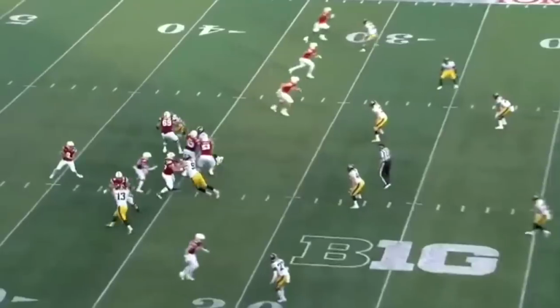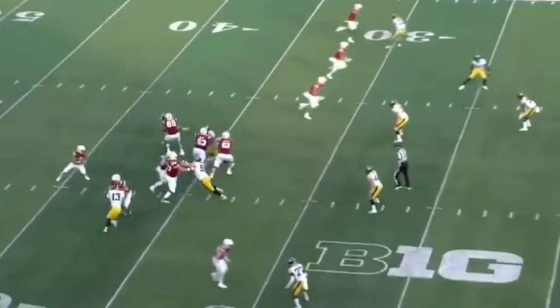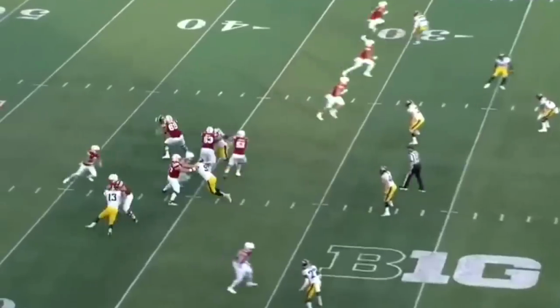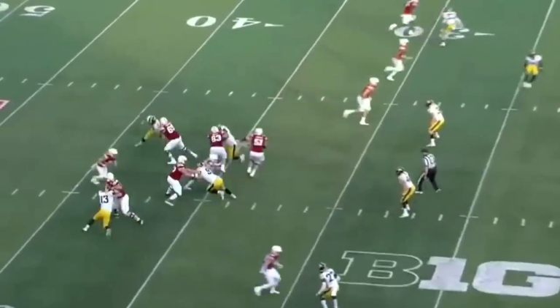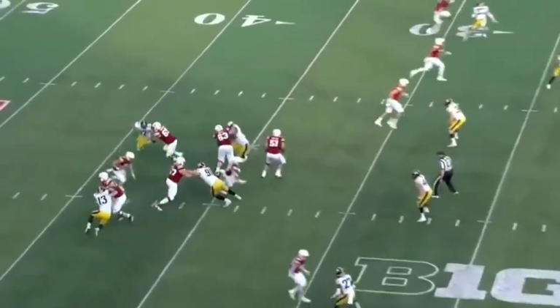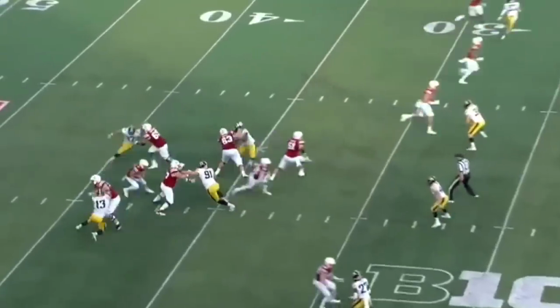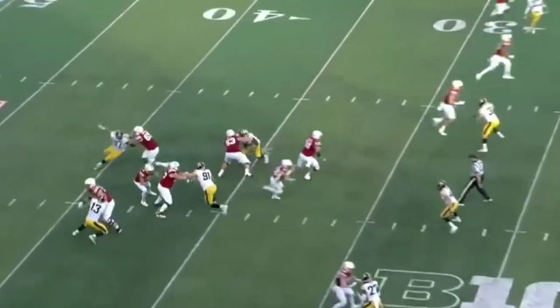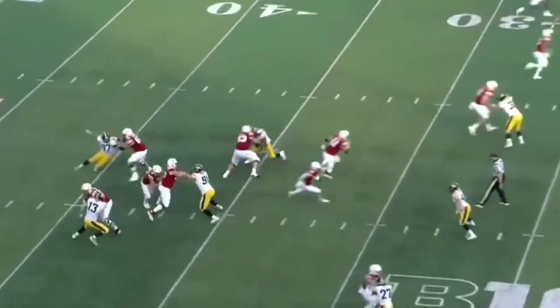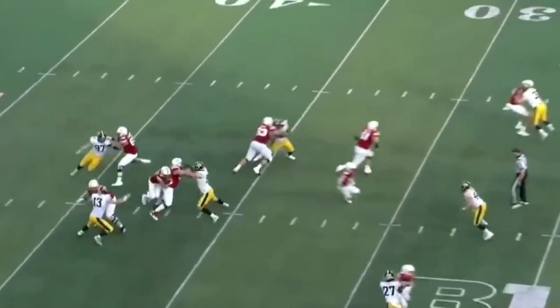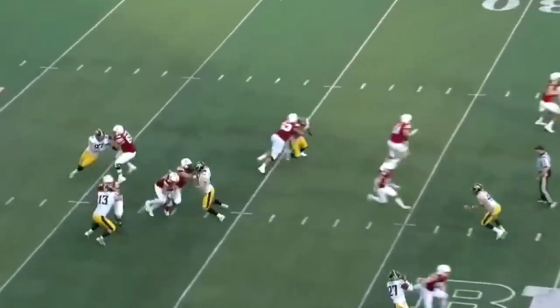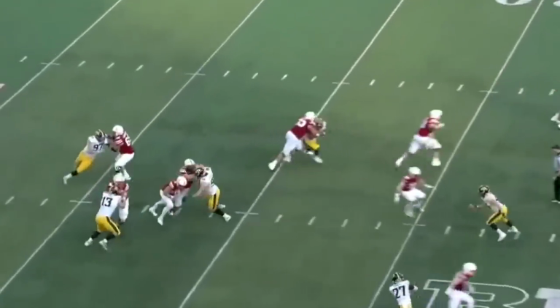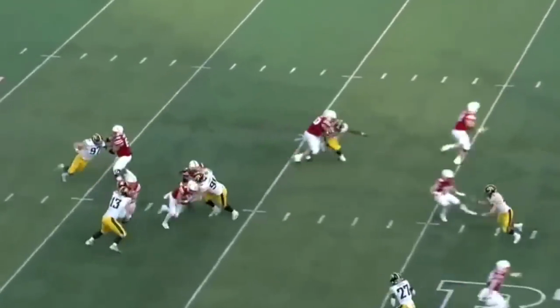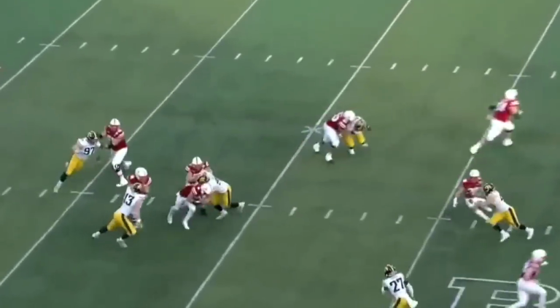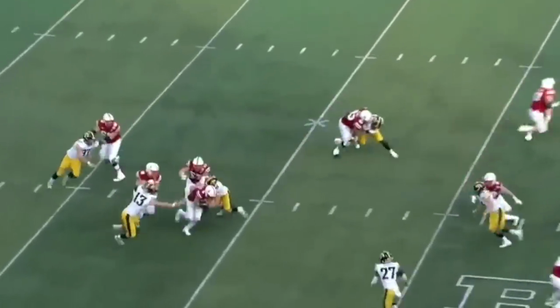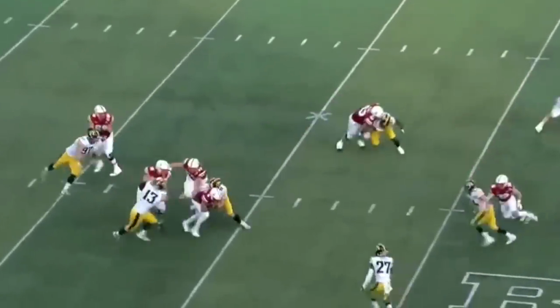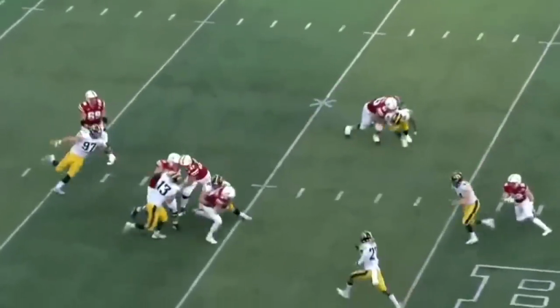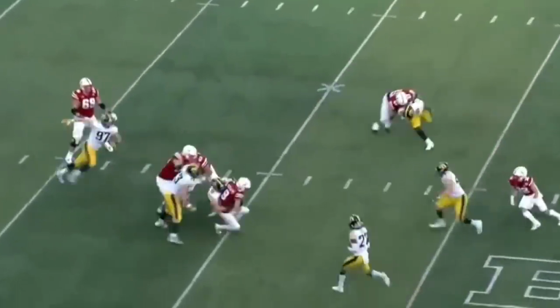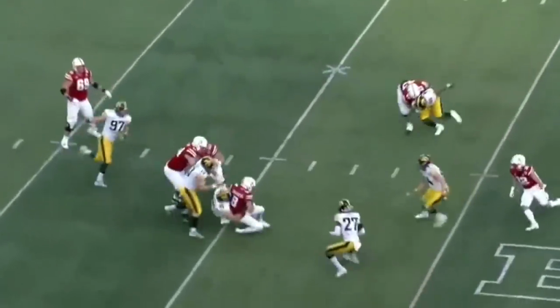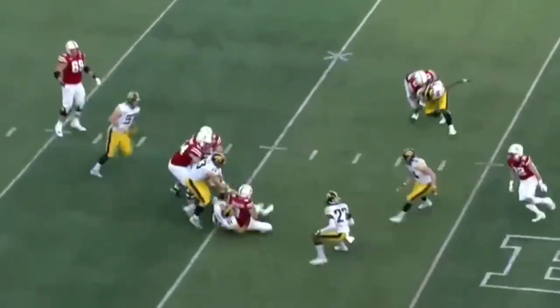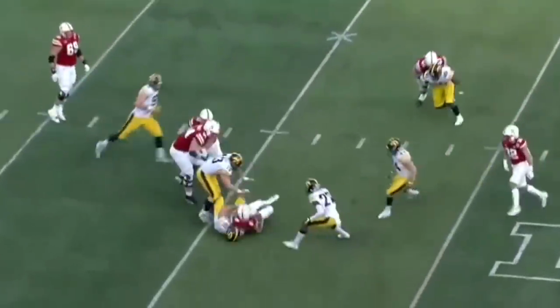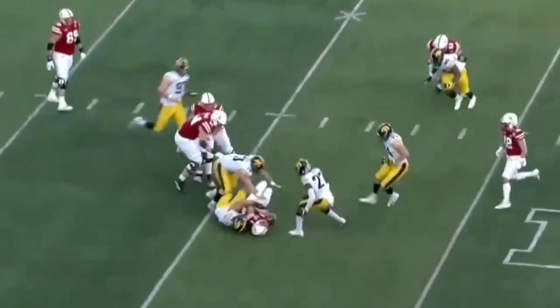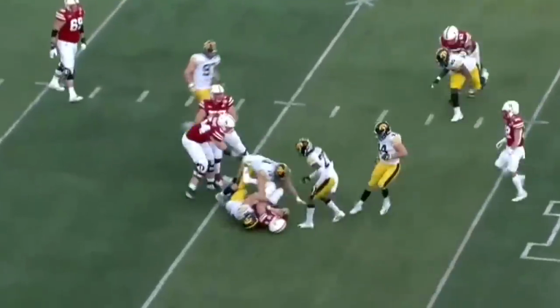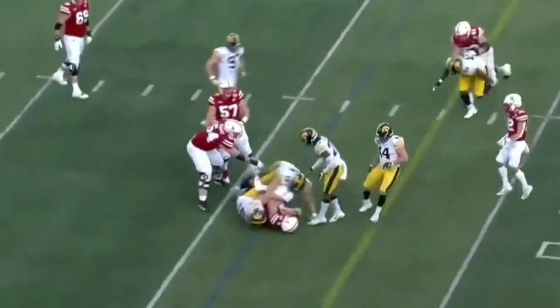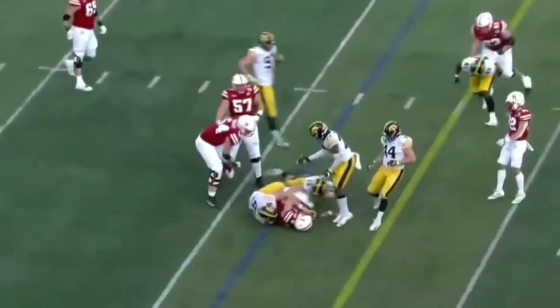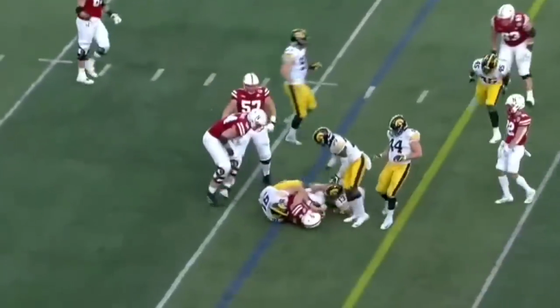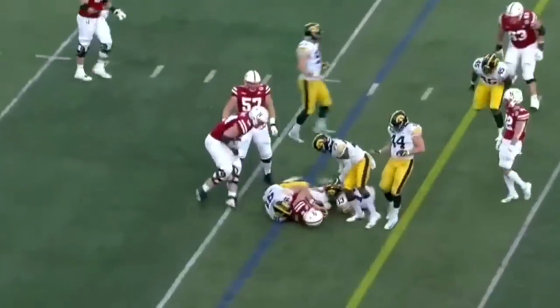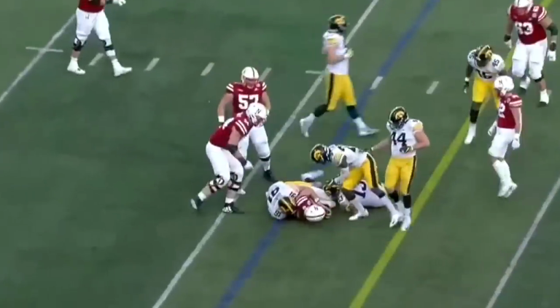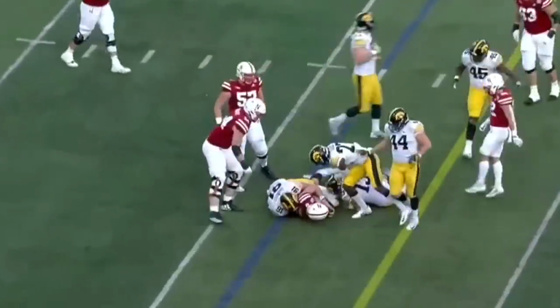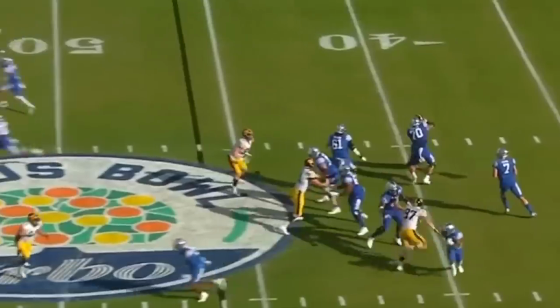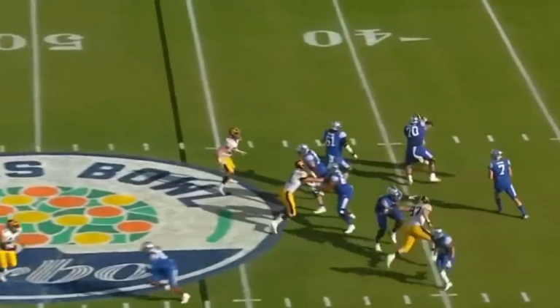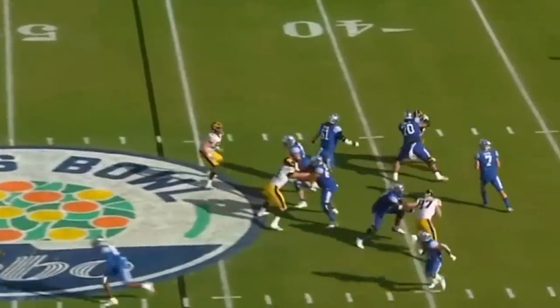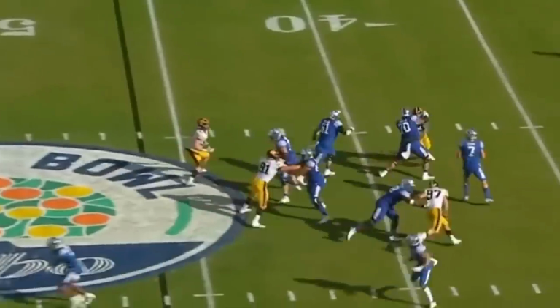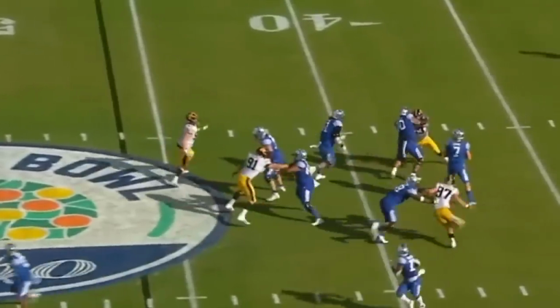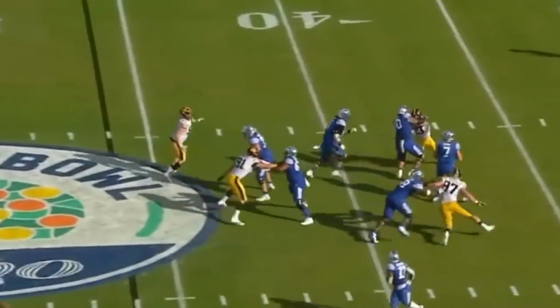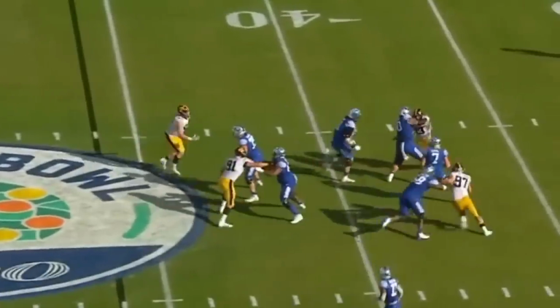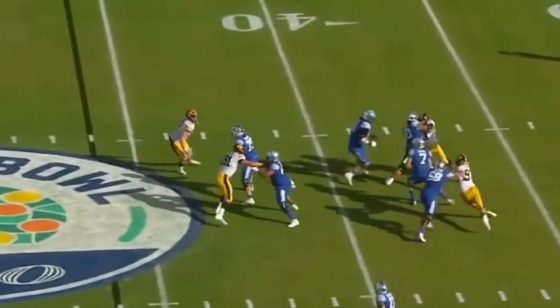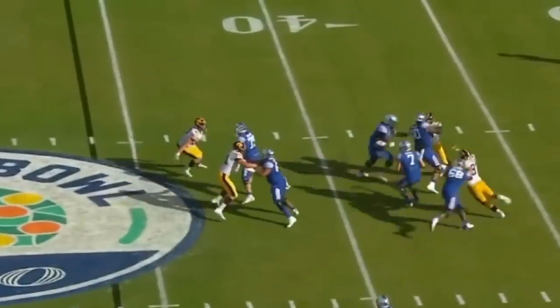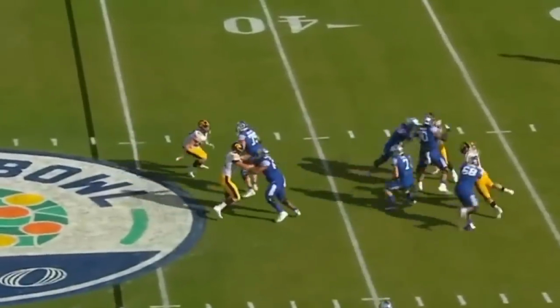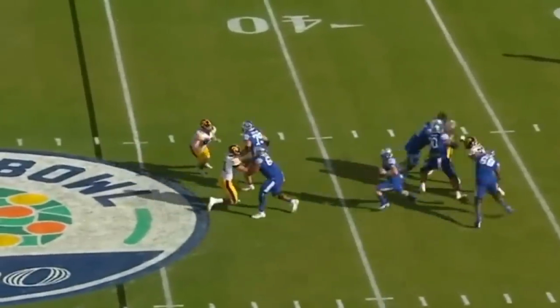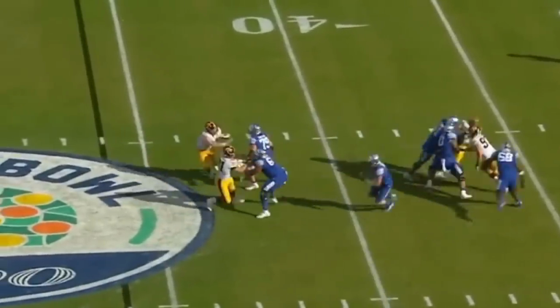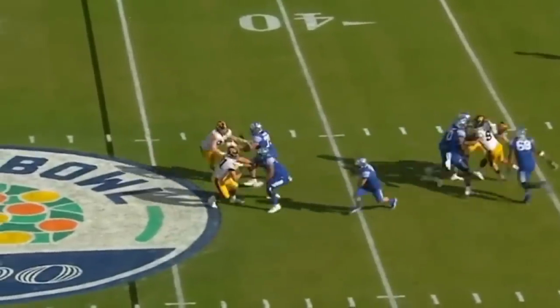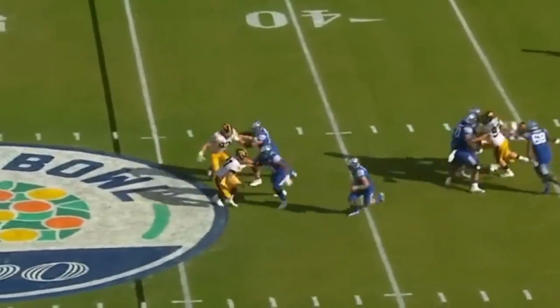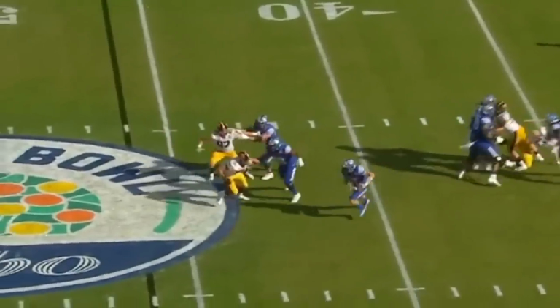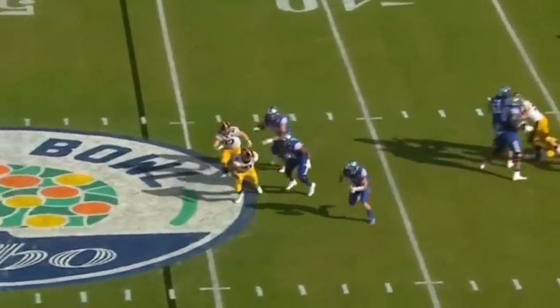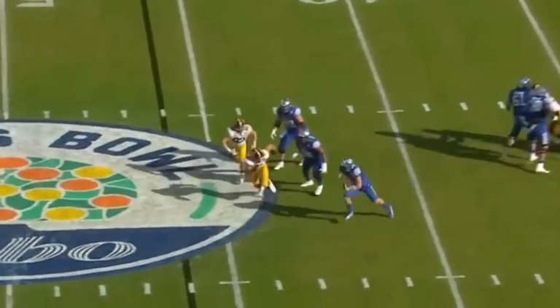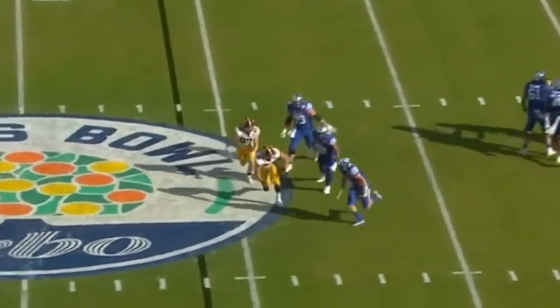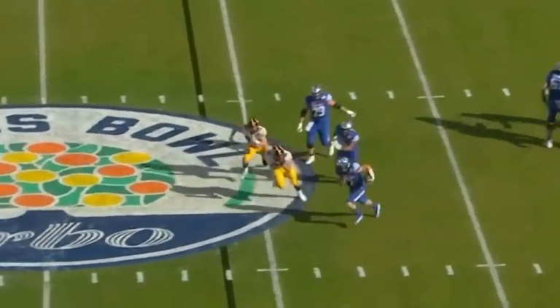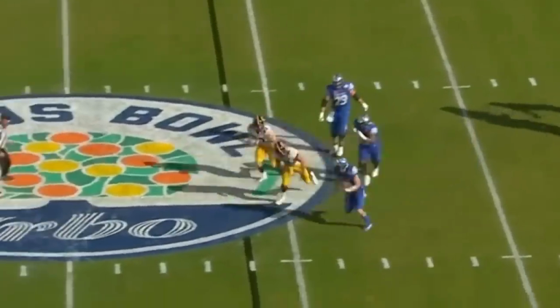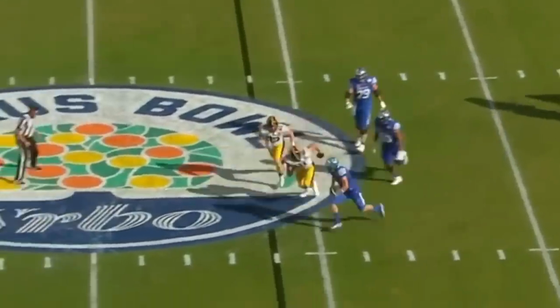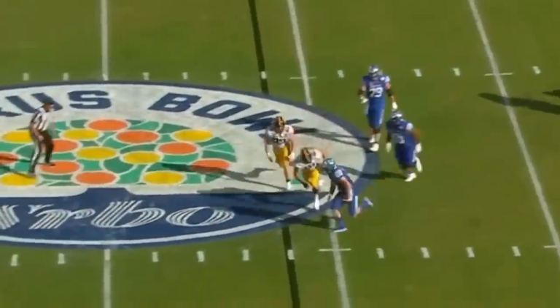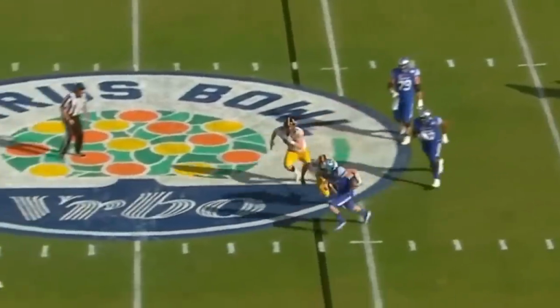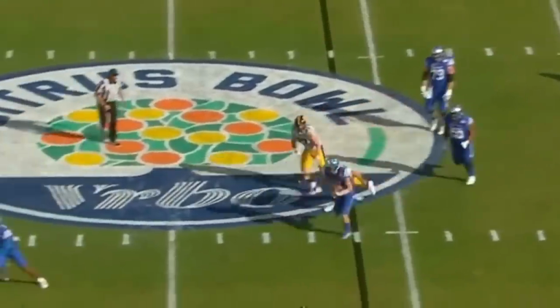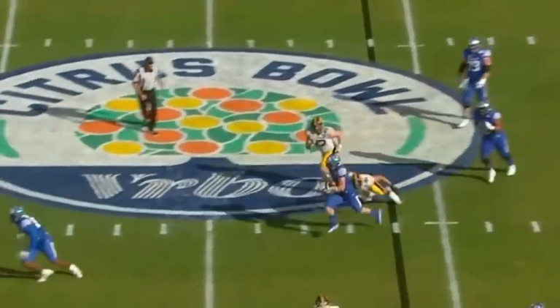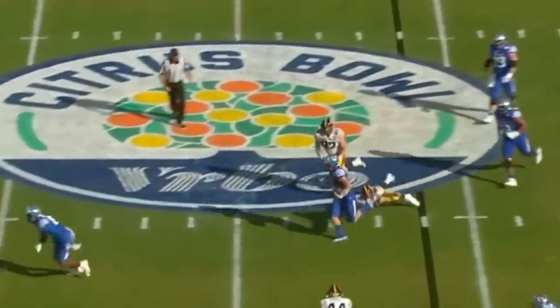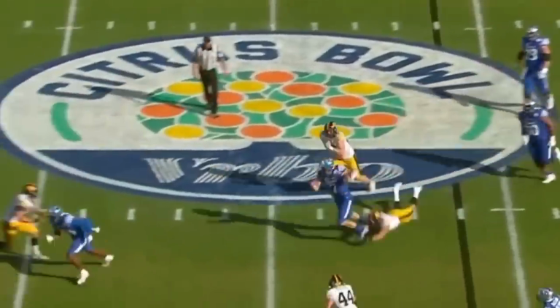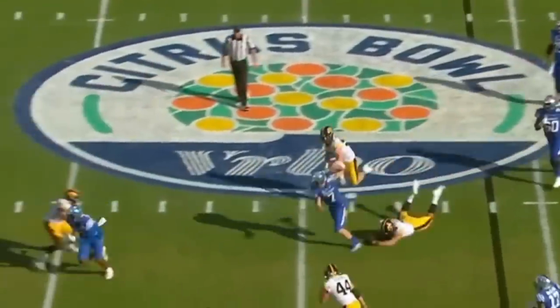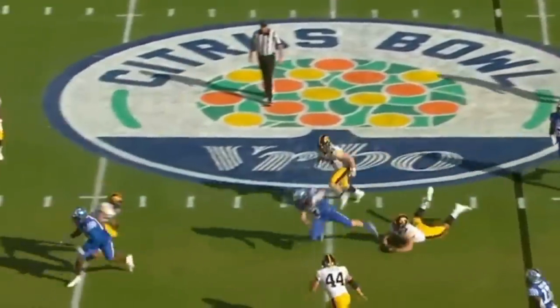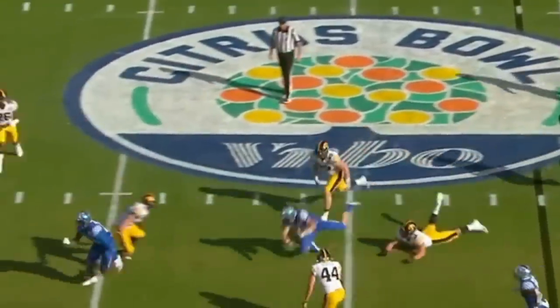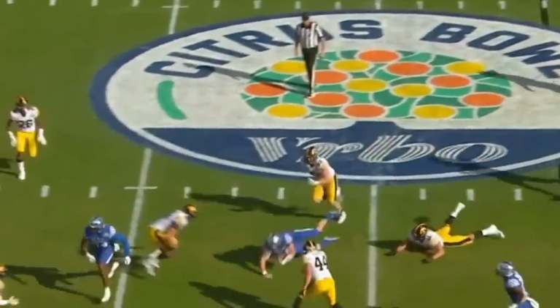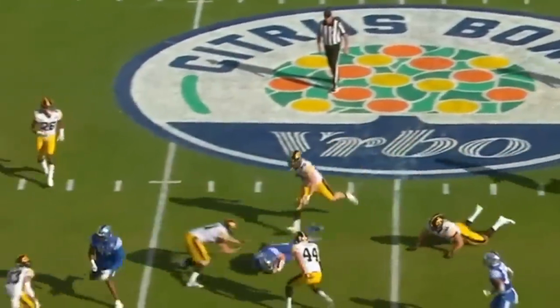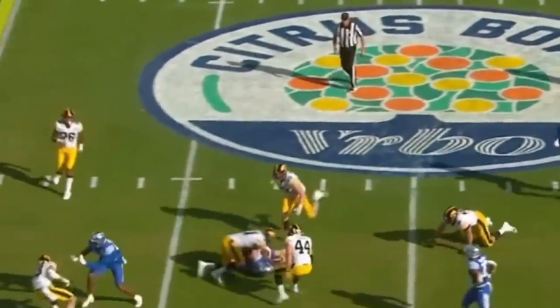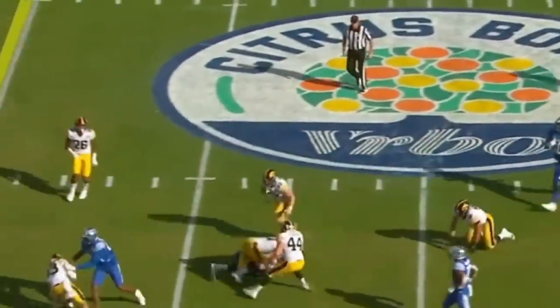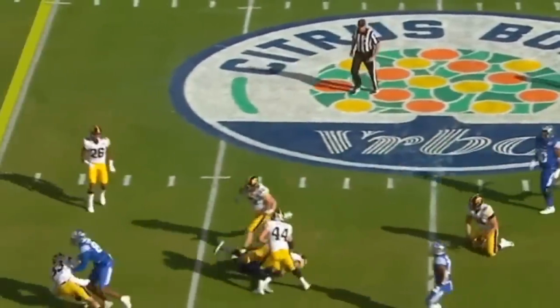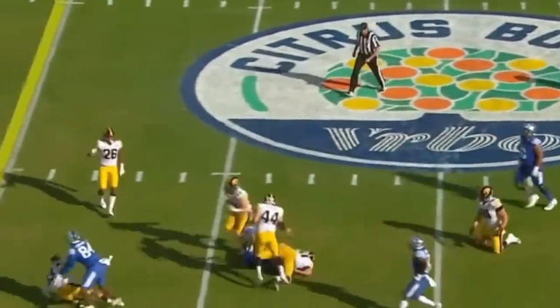Second and two, and they're going to run a draw here, and smothered. Levis has to step up, takes off, and is tripped up.